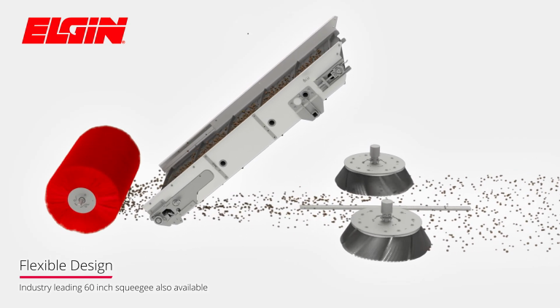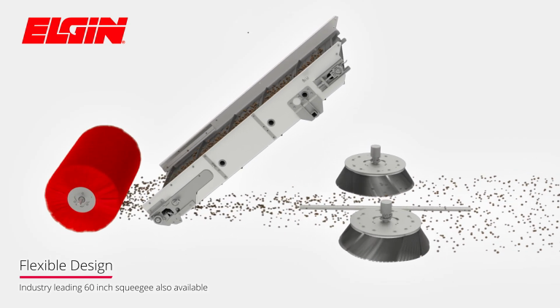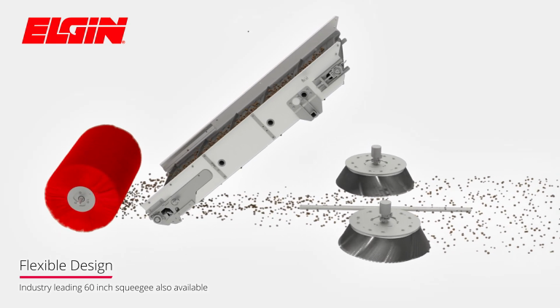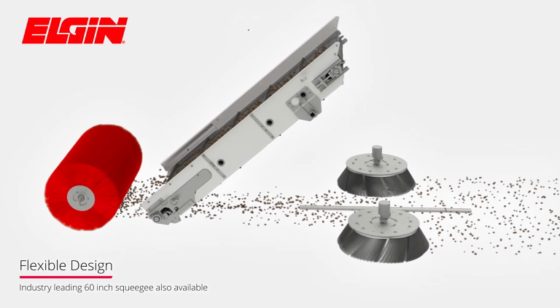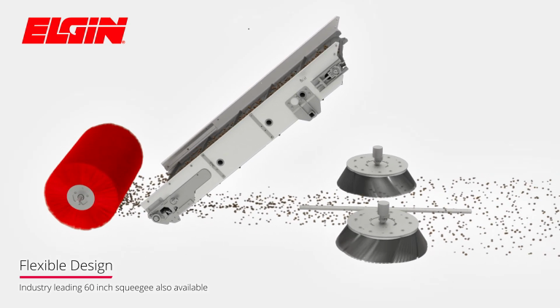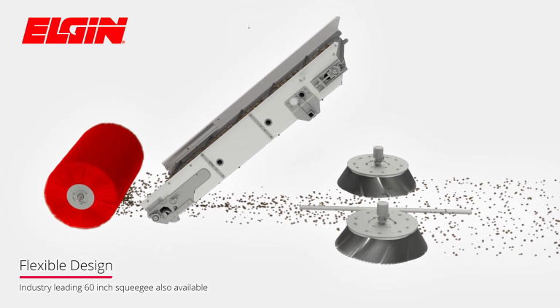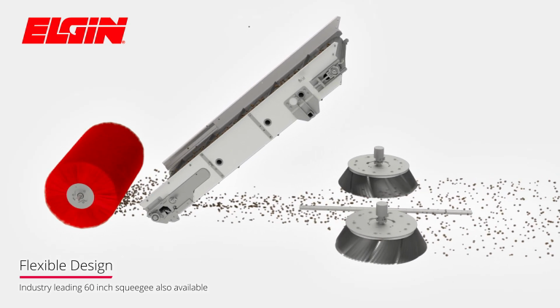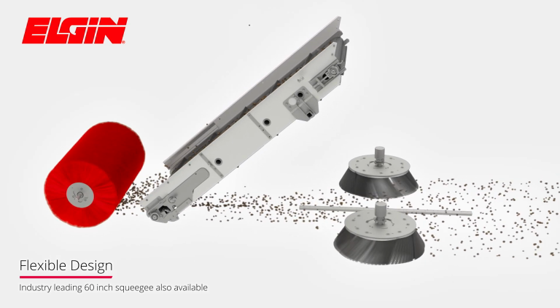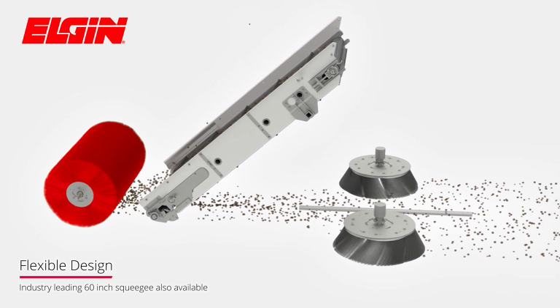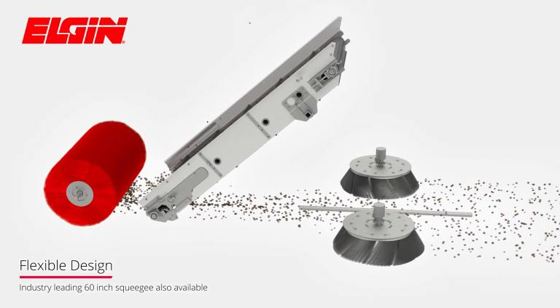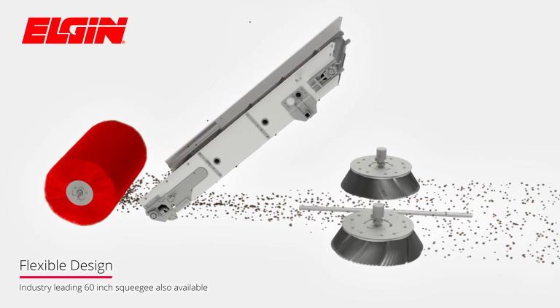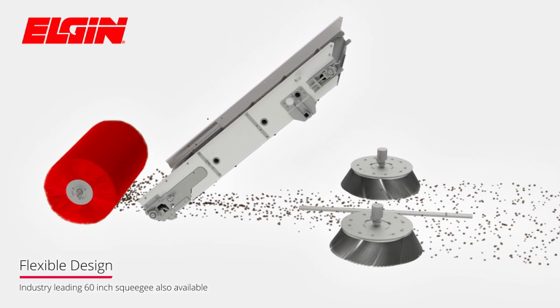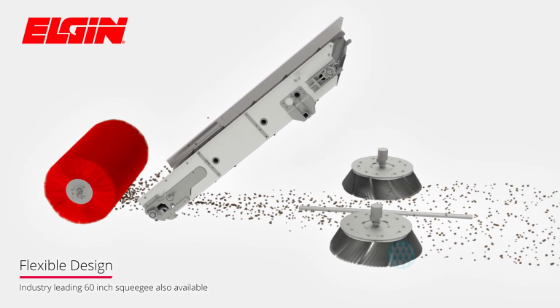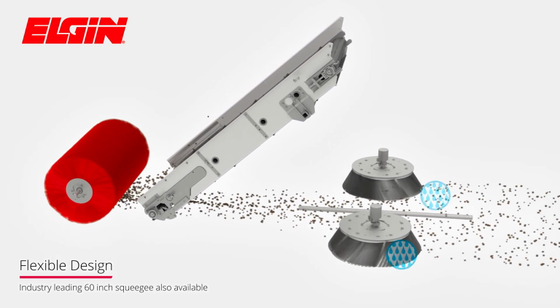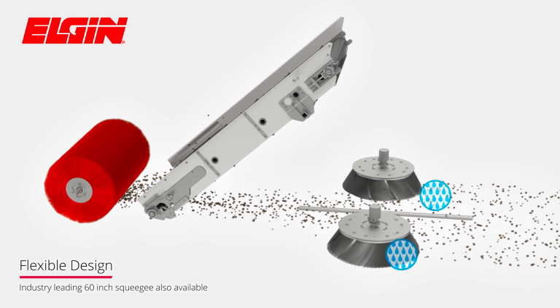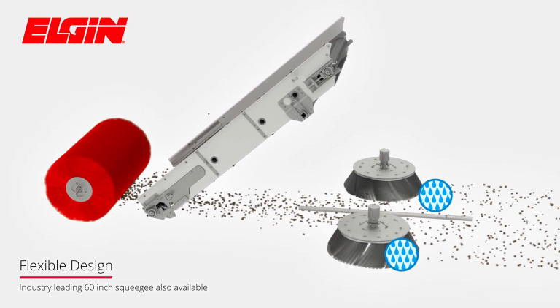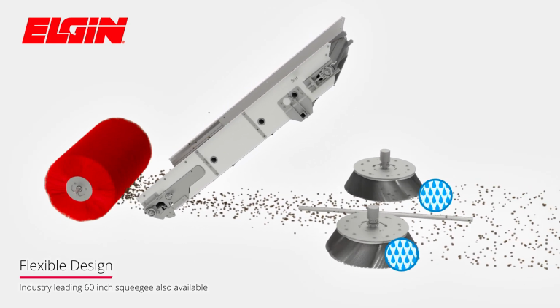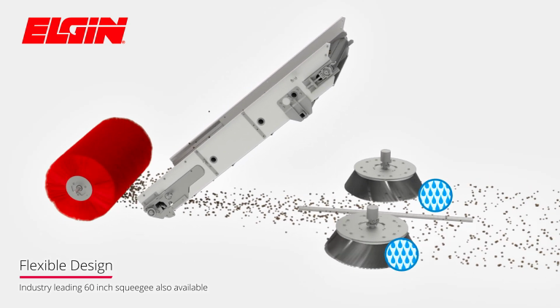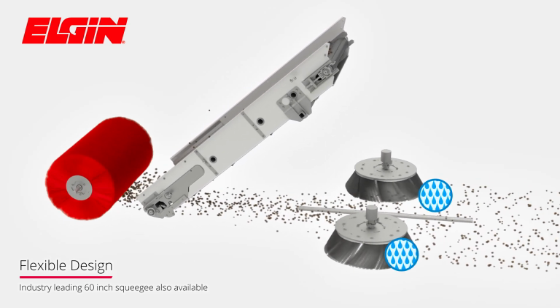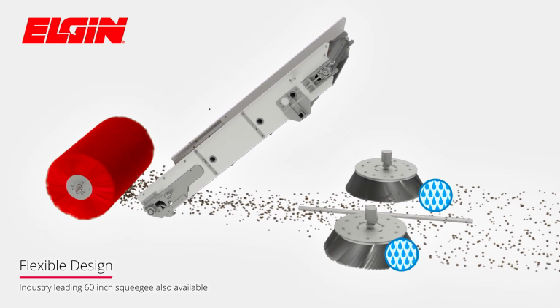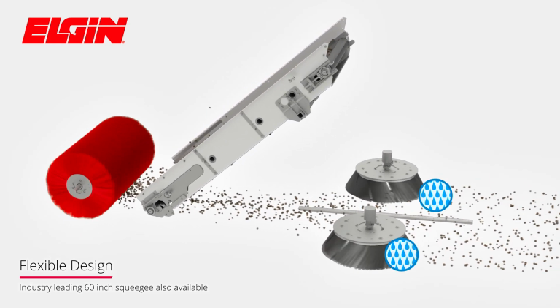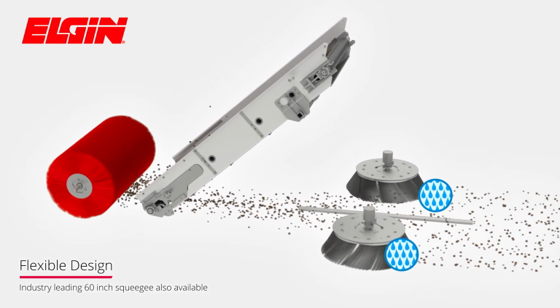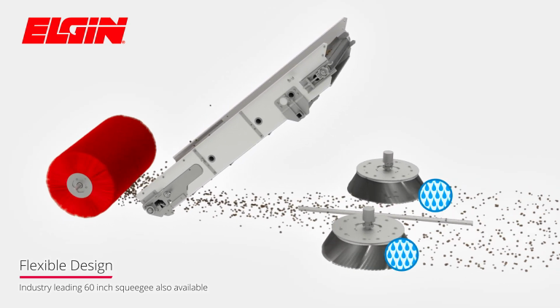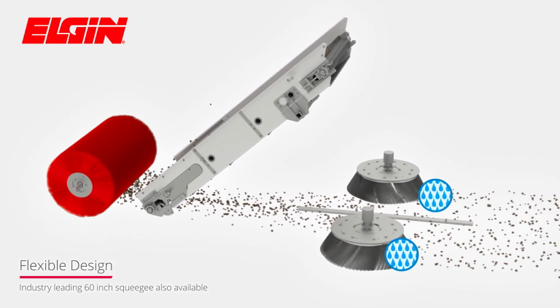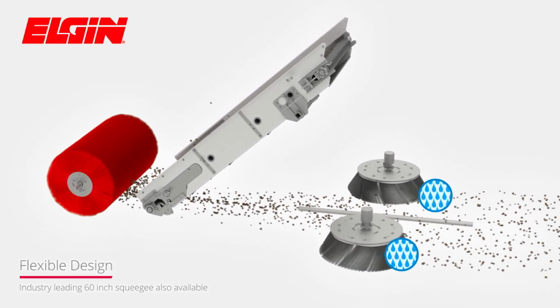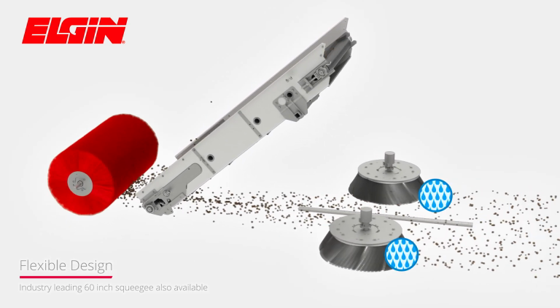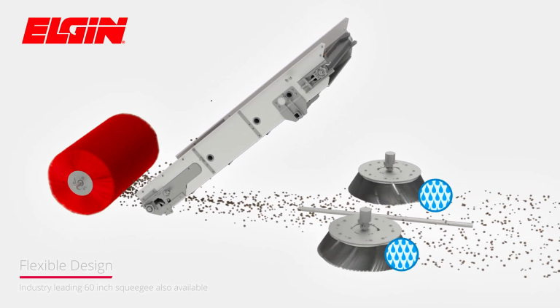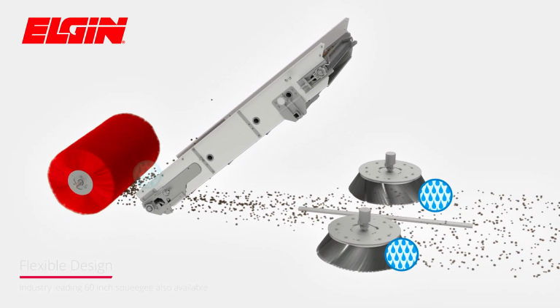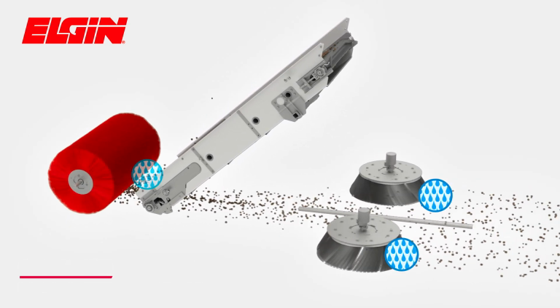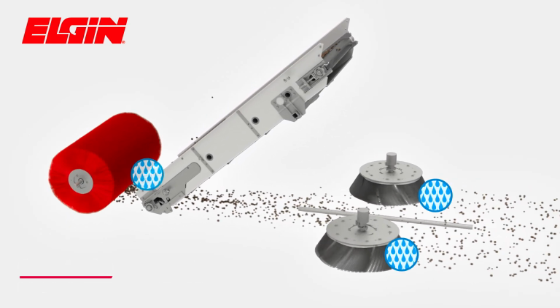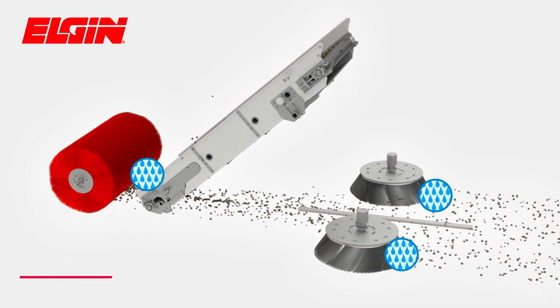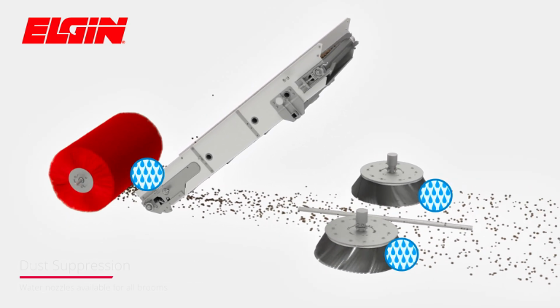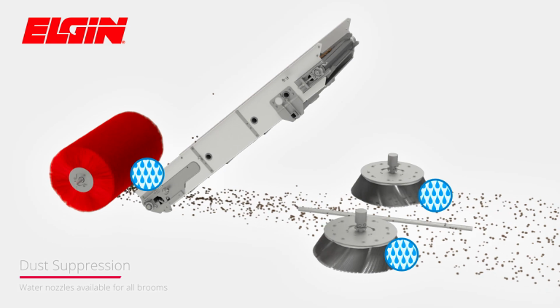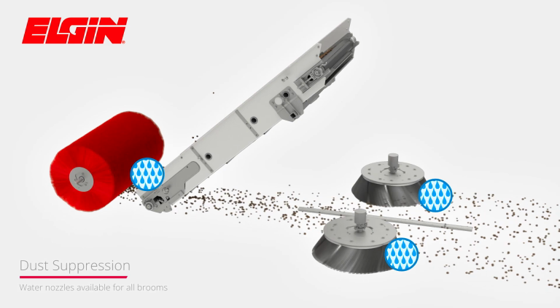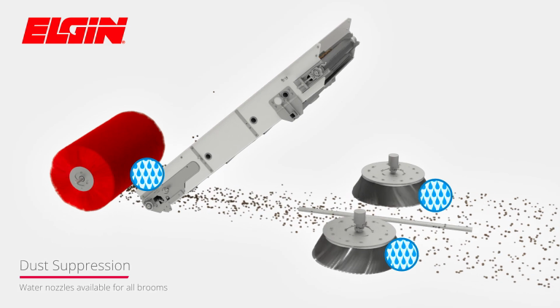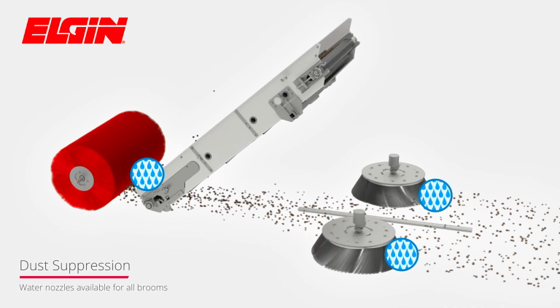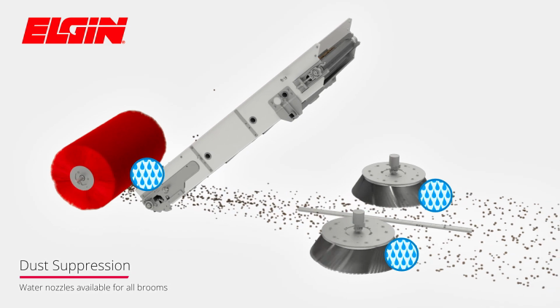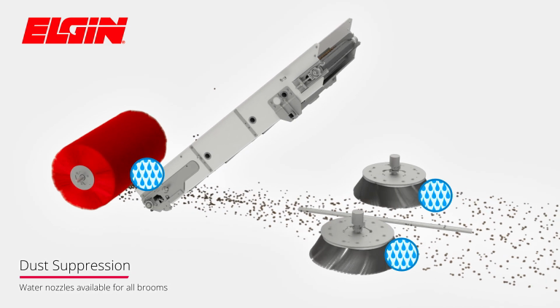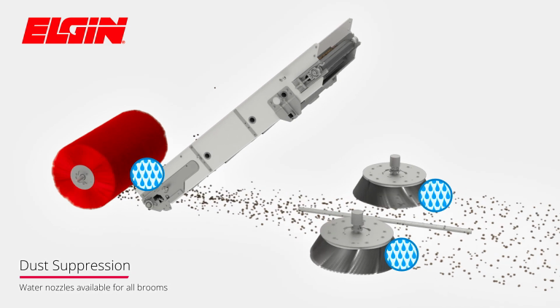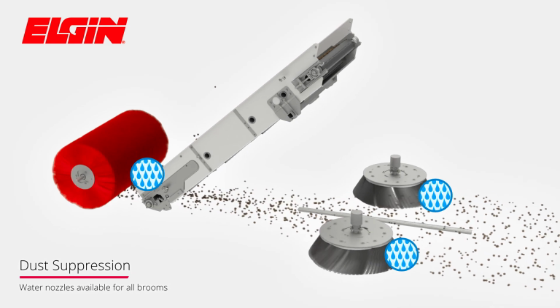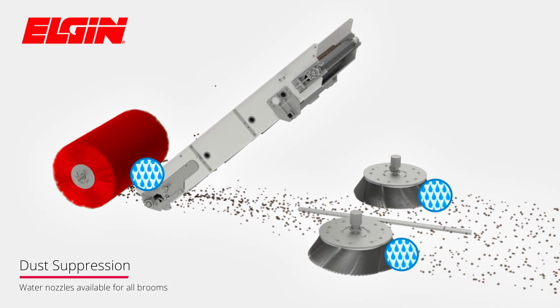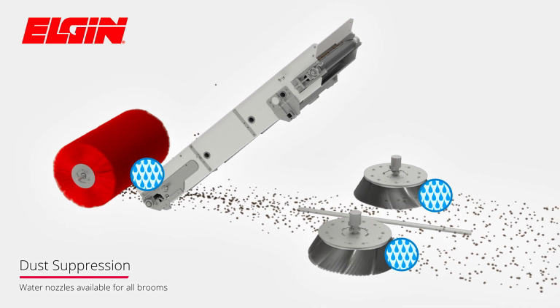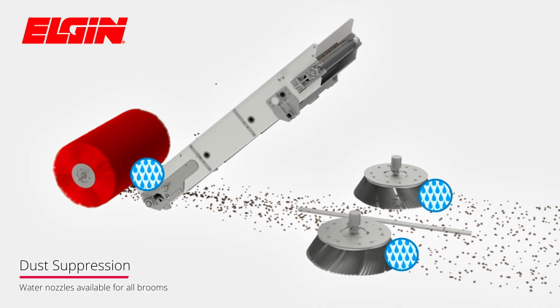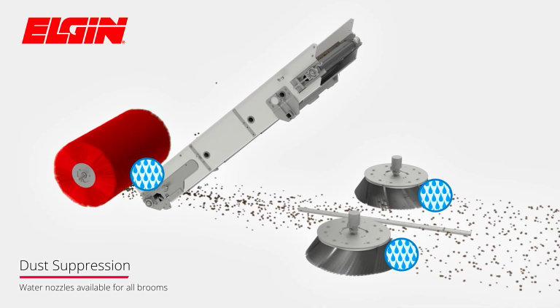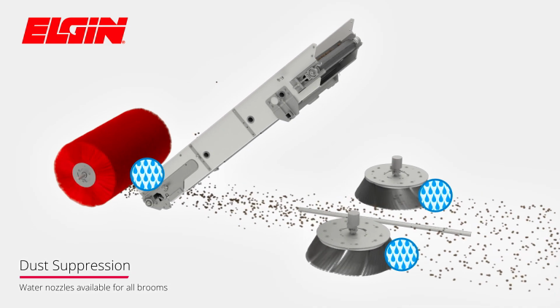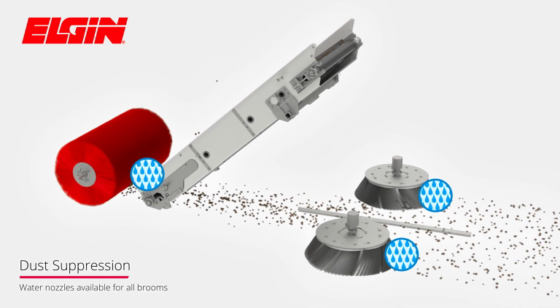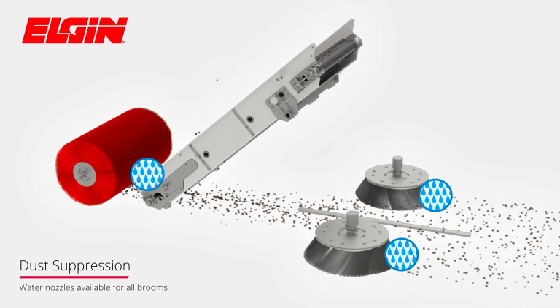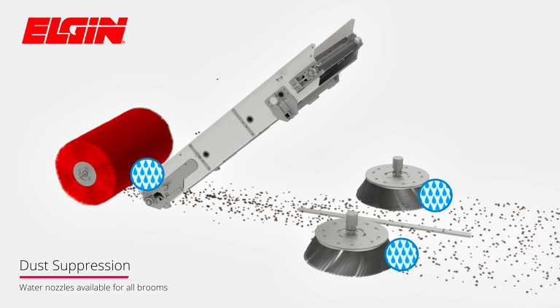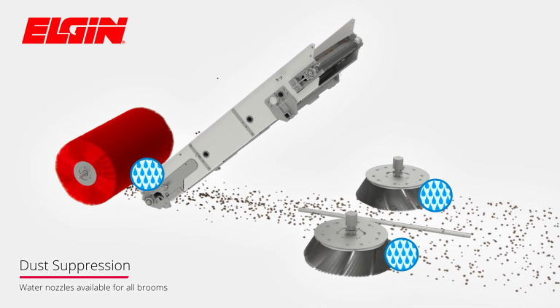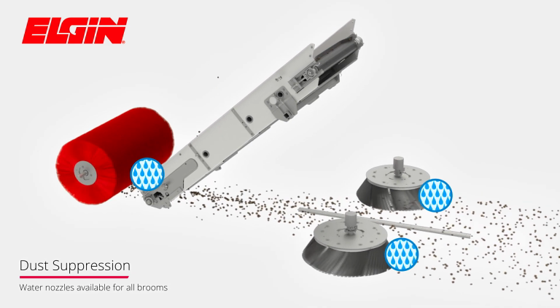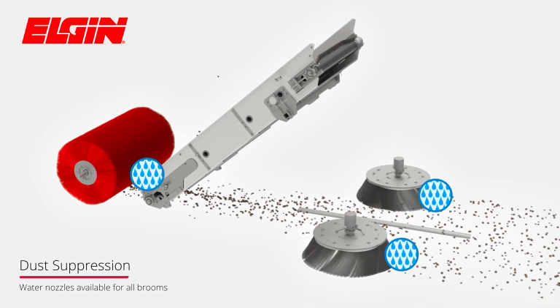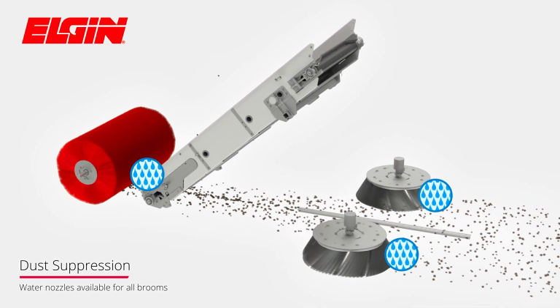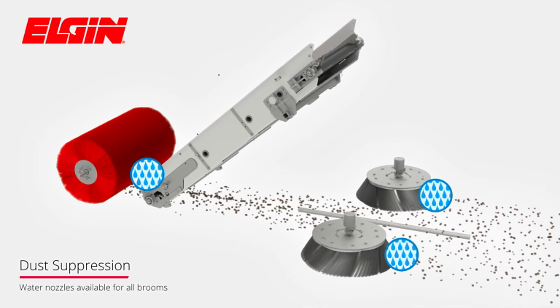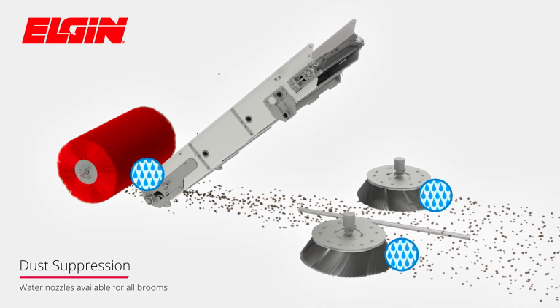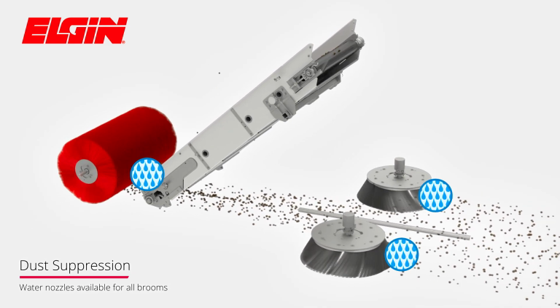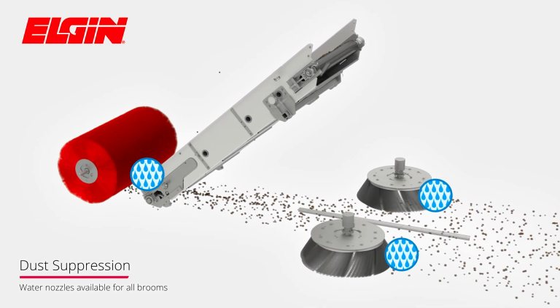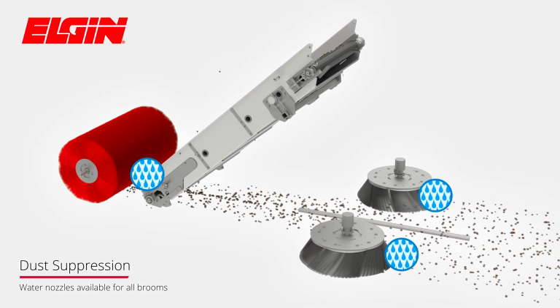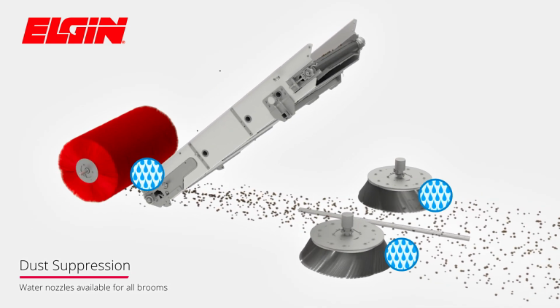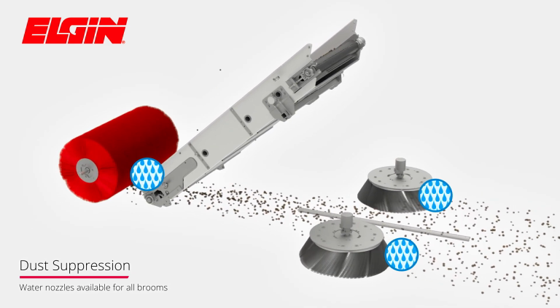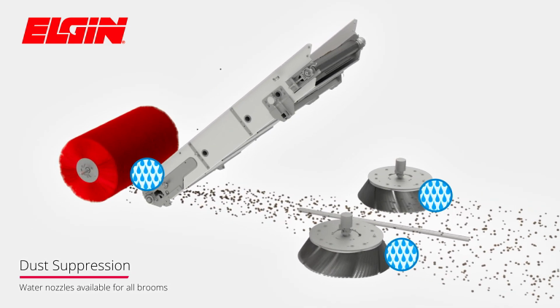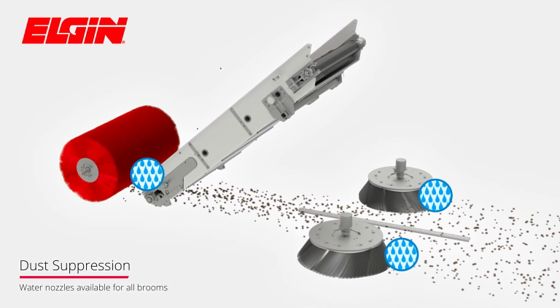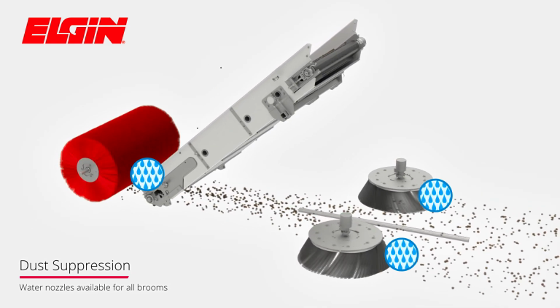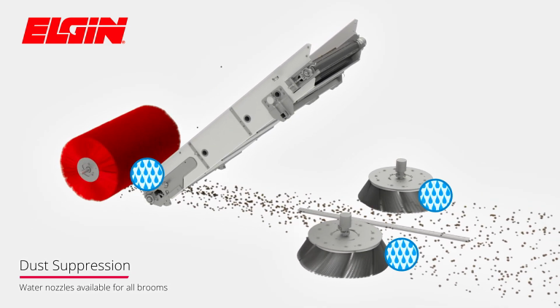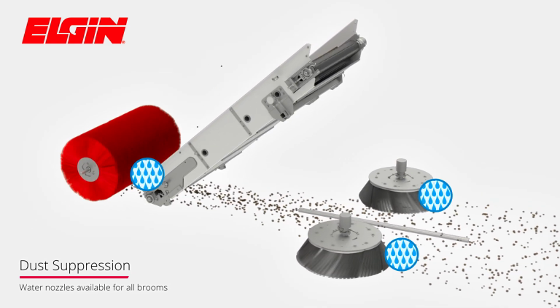Superior dust suppression can be achieved with water nozzles at both the side brooms and in front of the main broom.